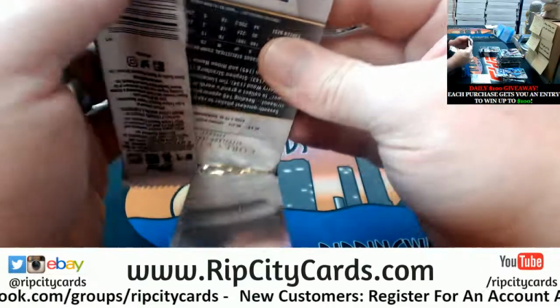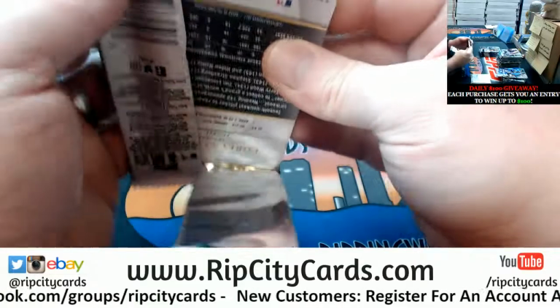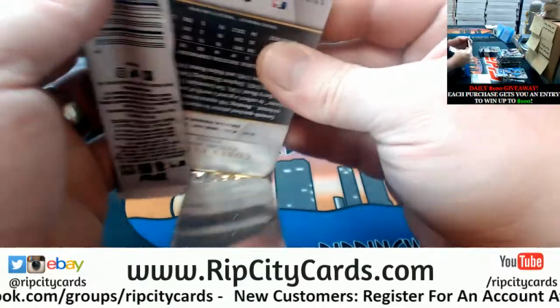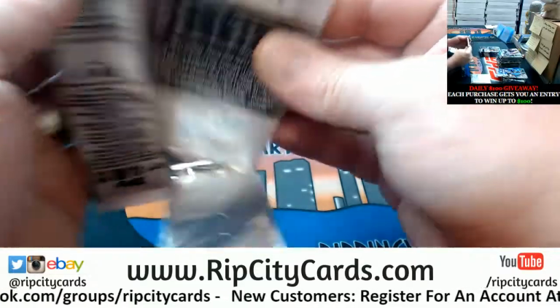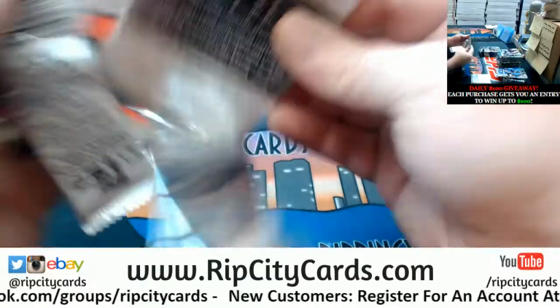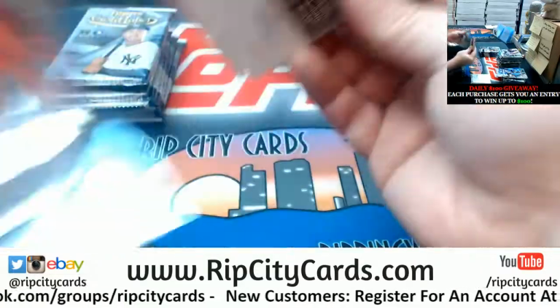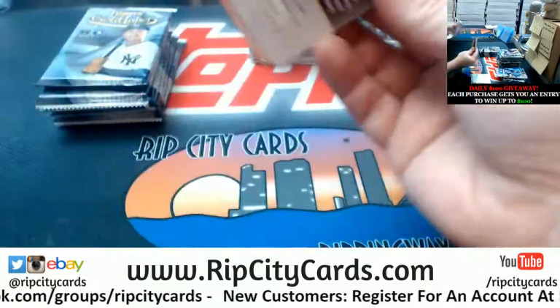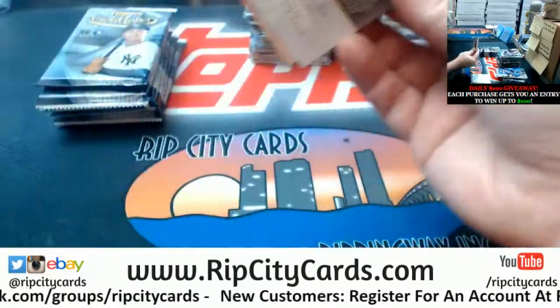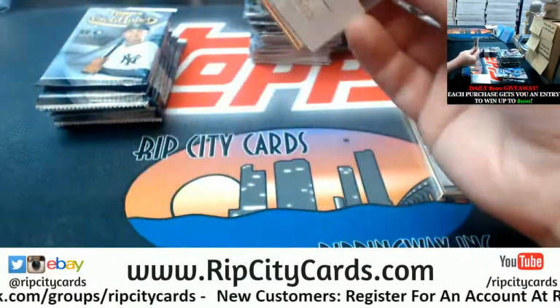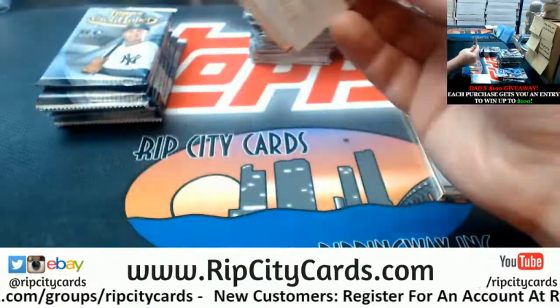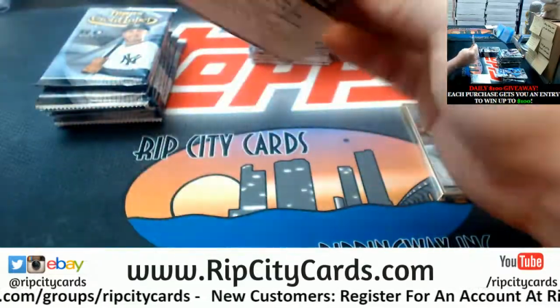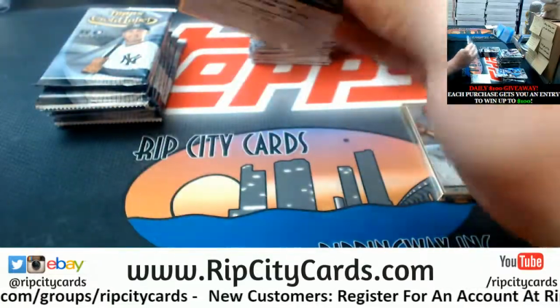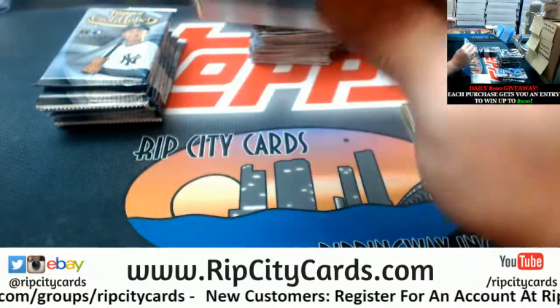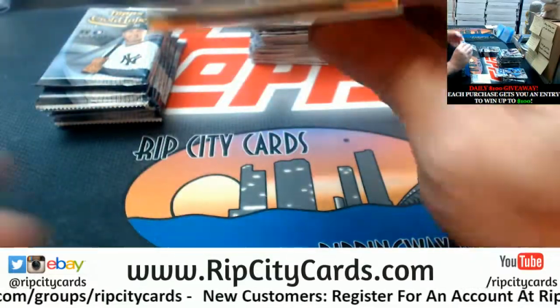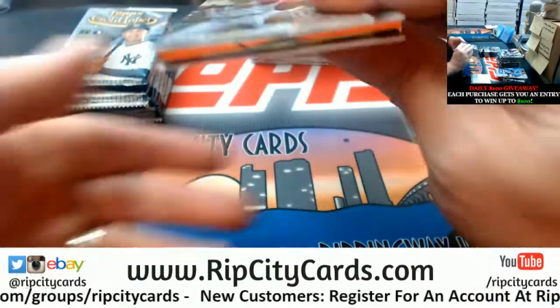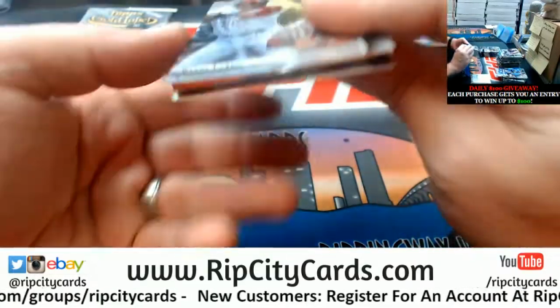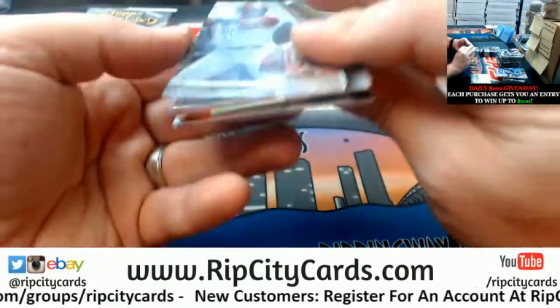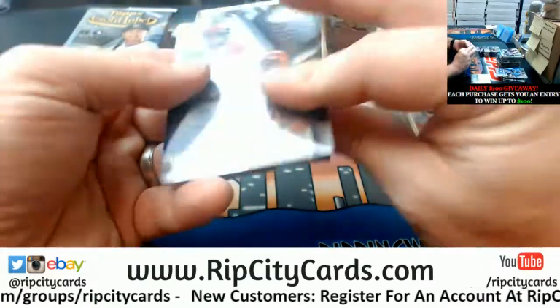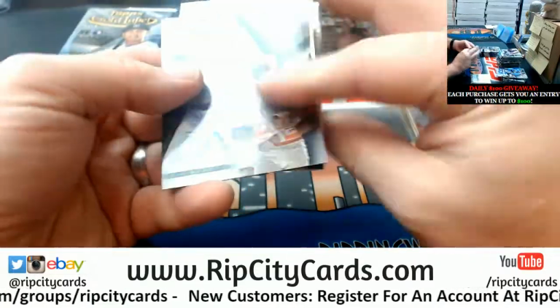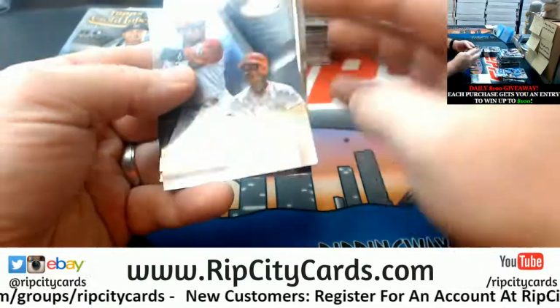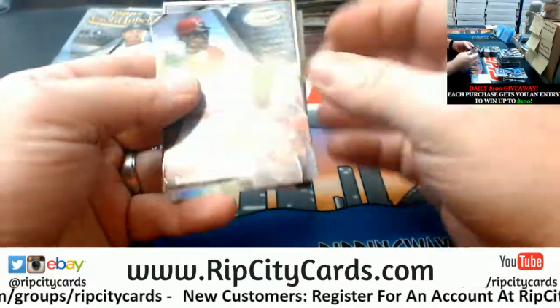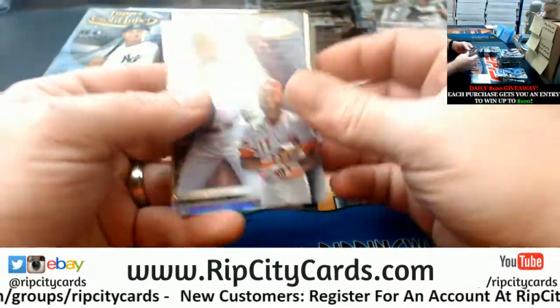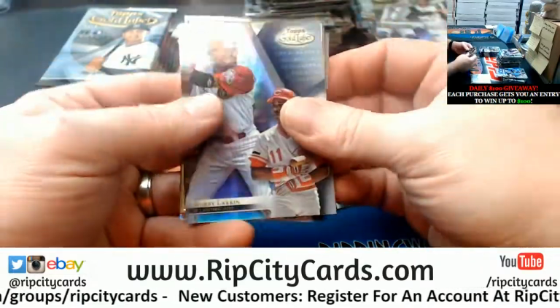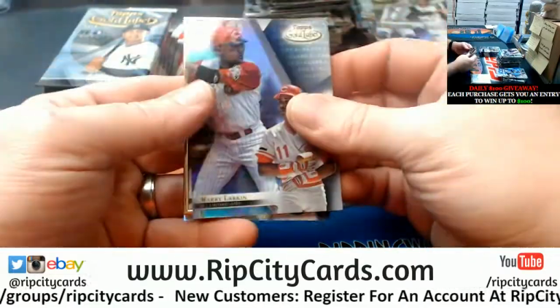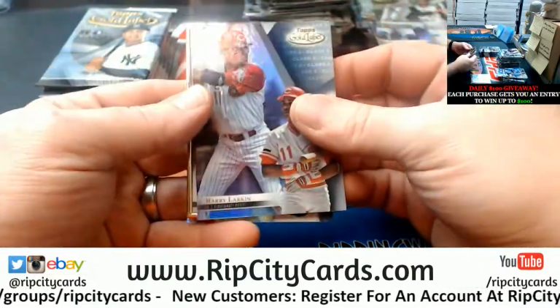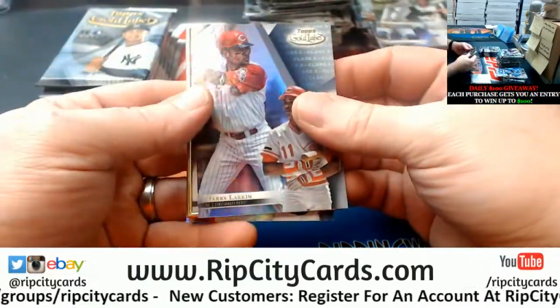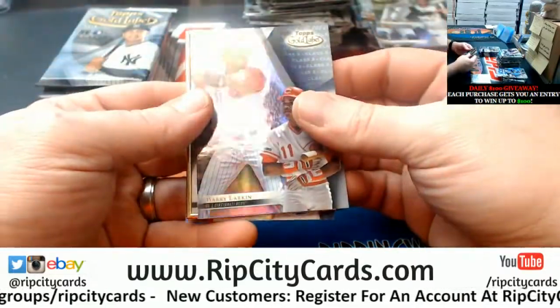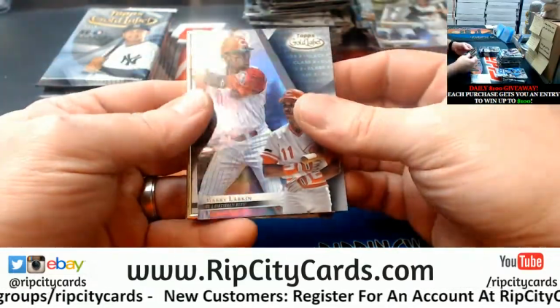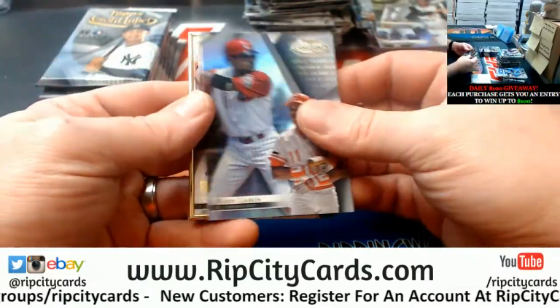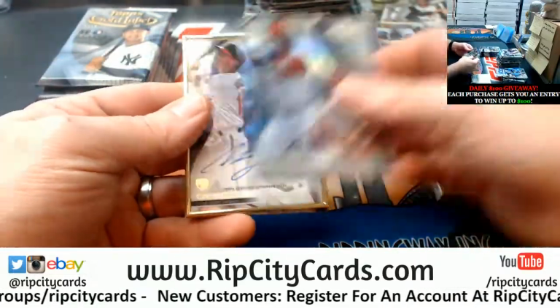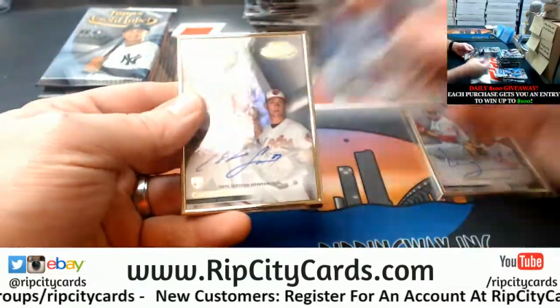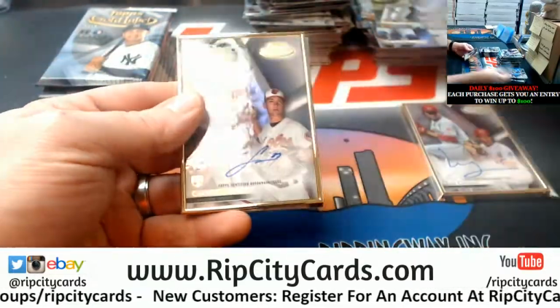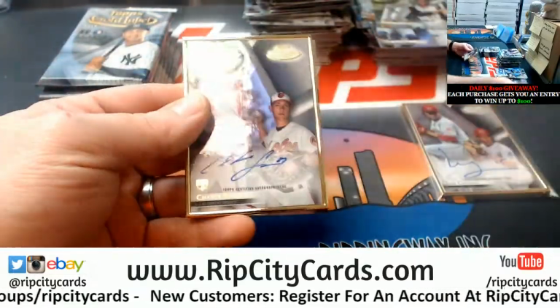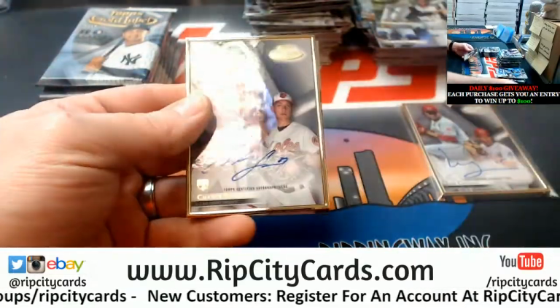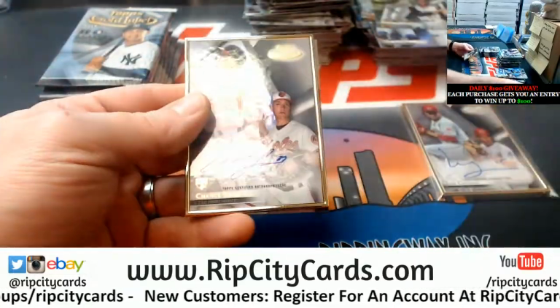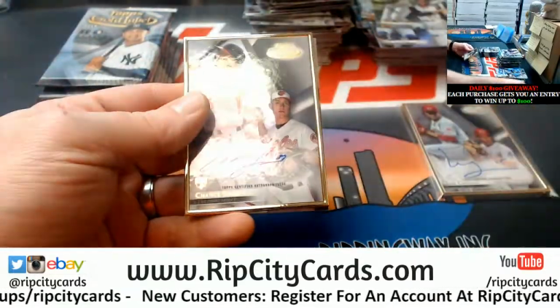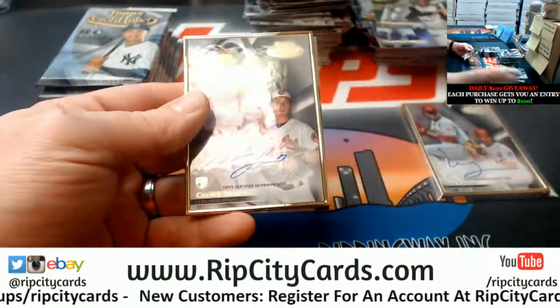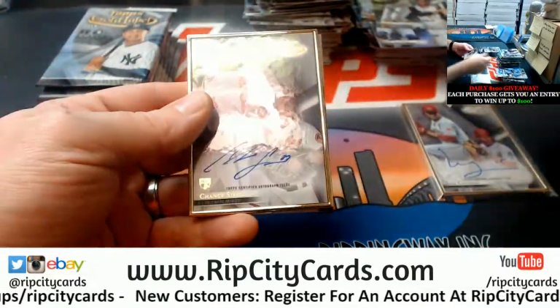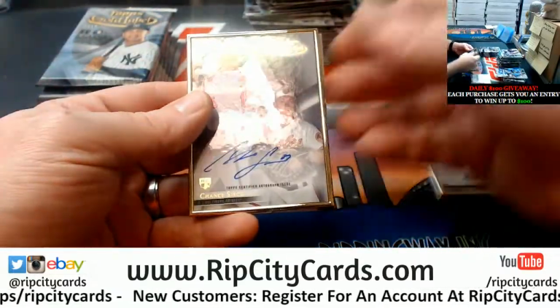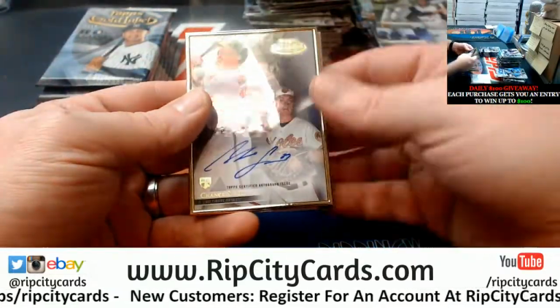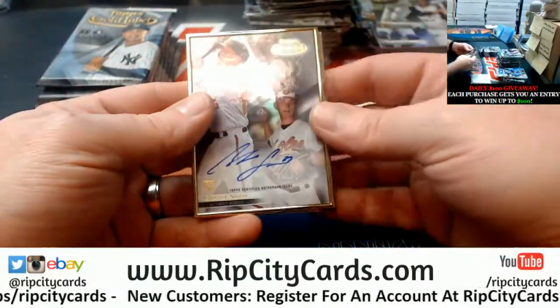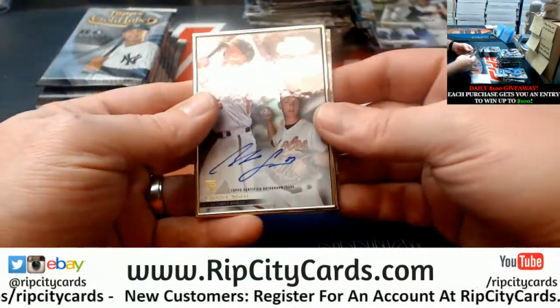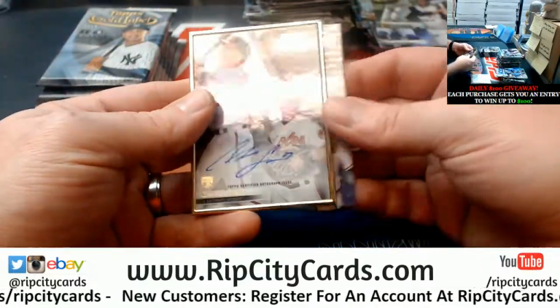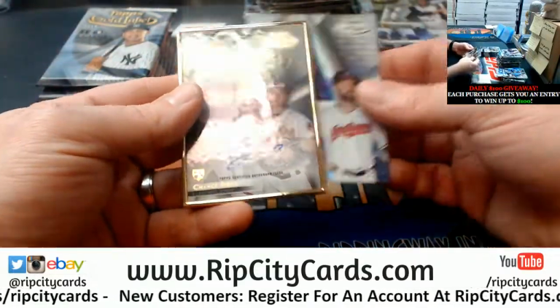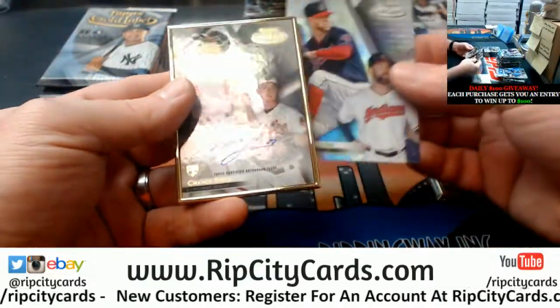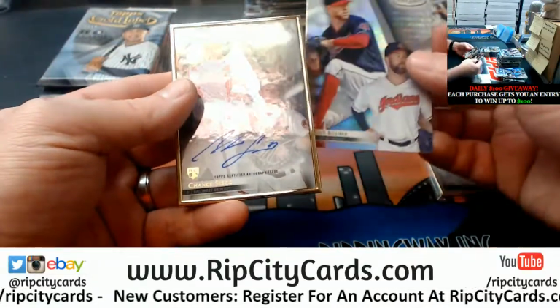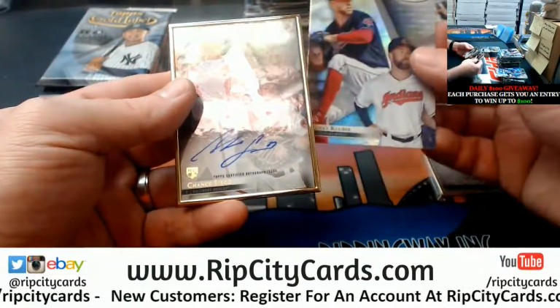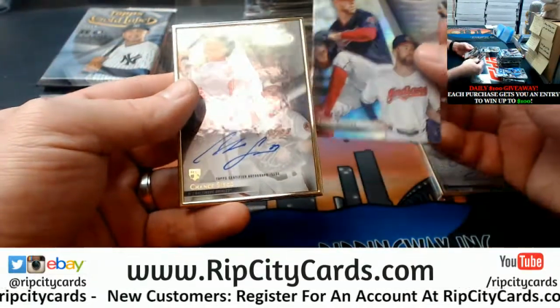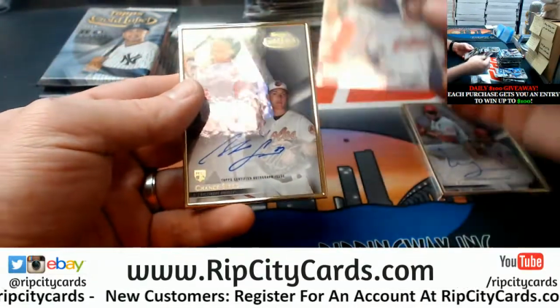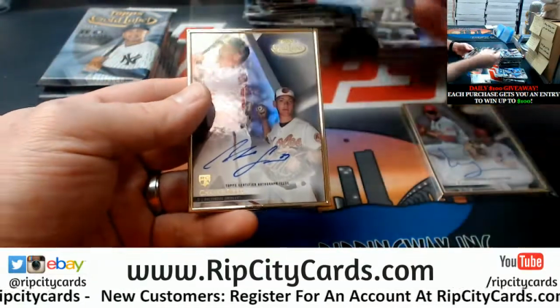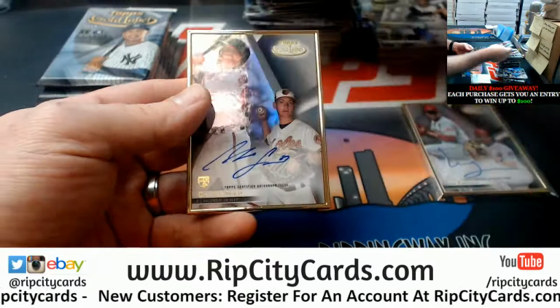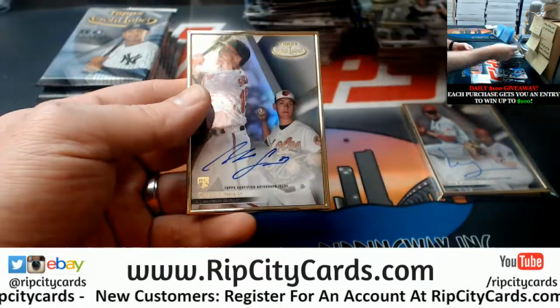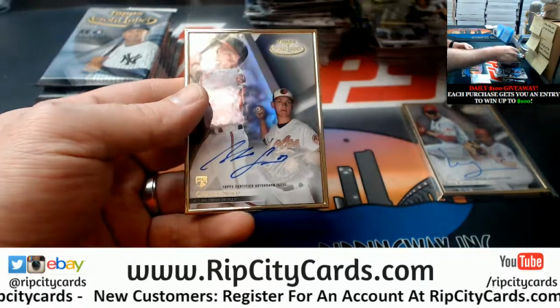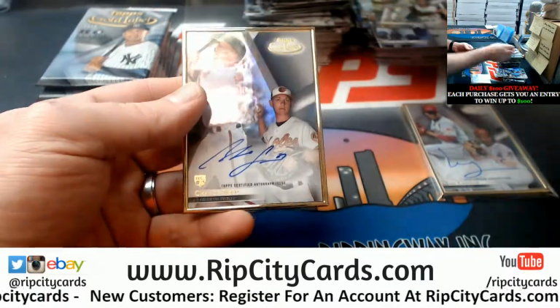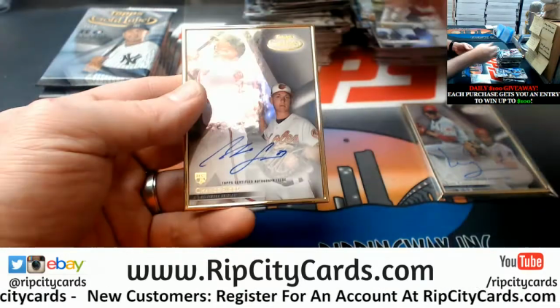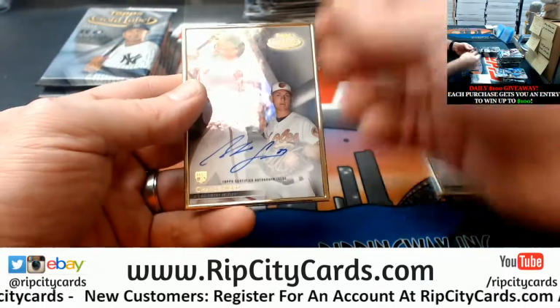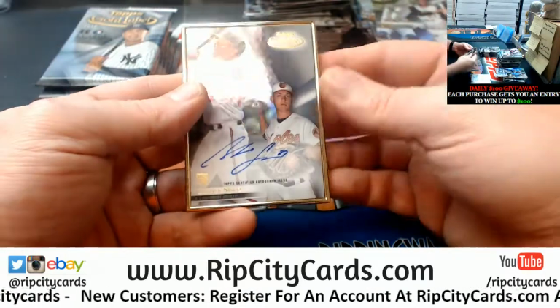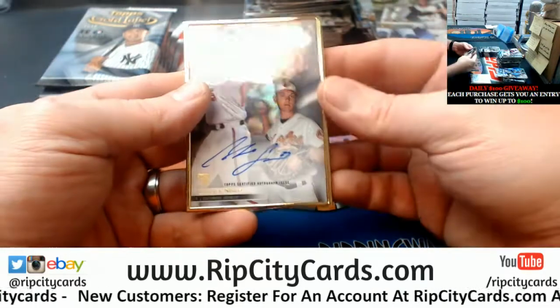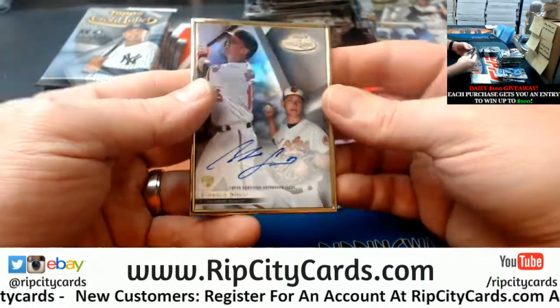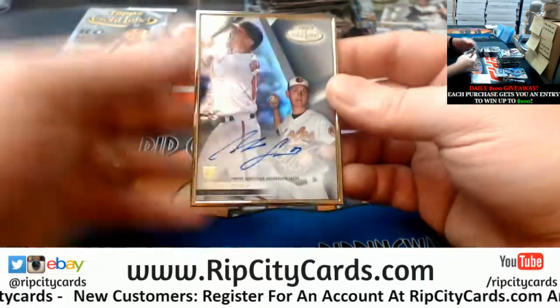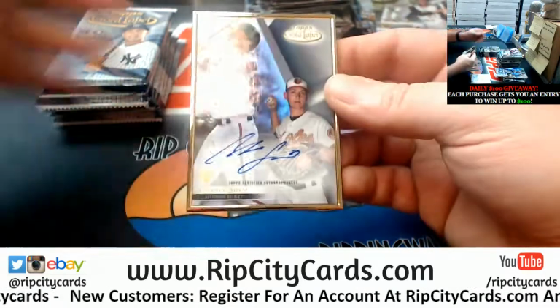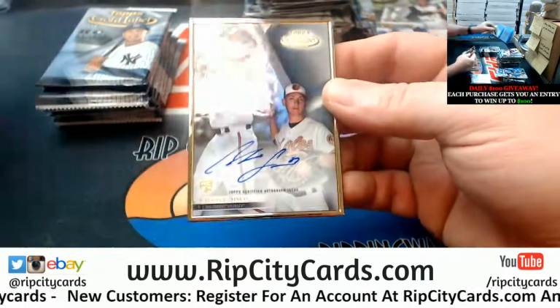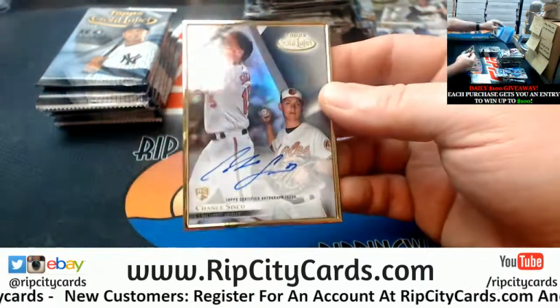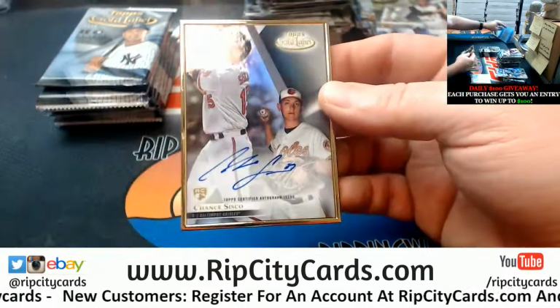As soon as it's full I will do it — hoping sooner than later. Chance Cisco, Orioles.